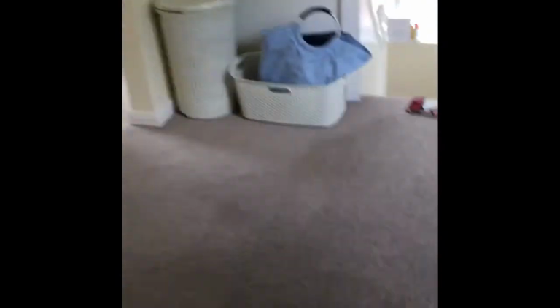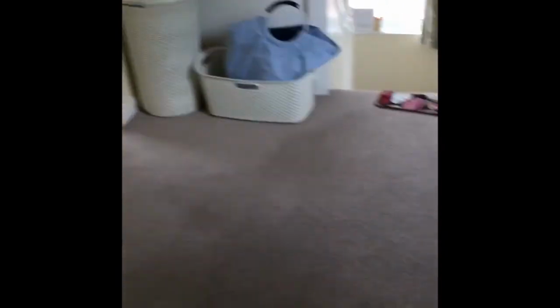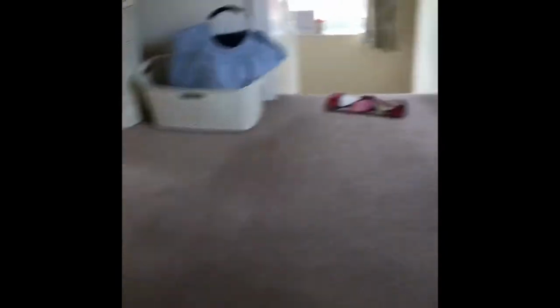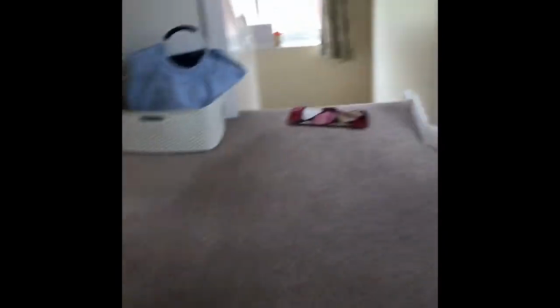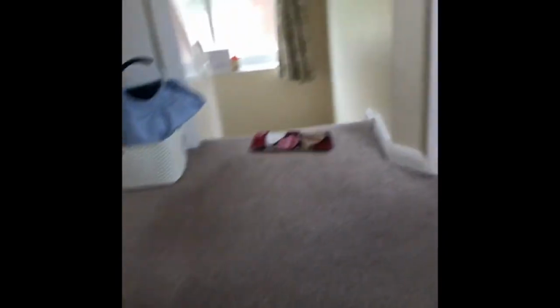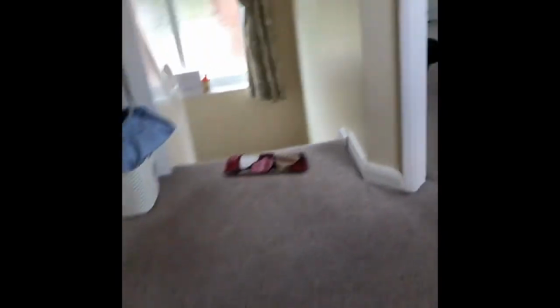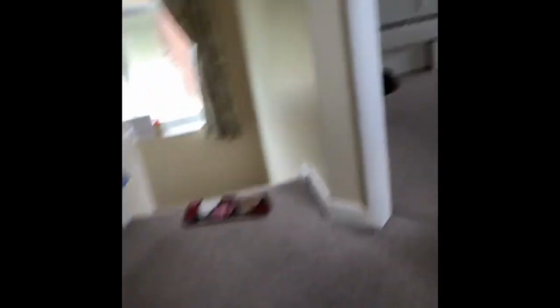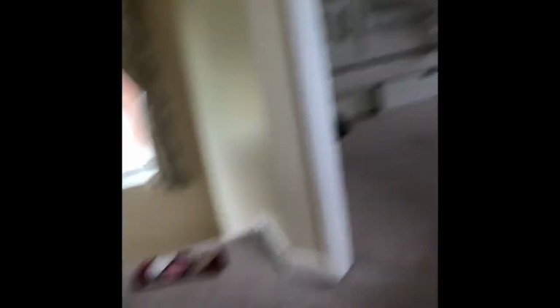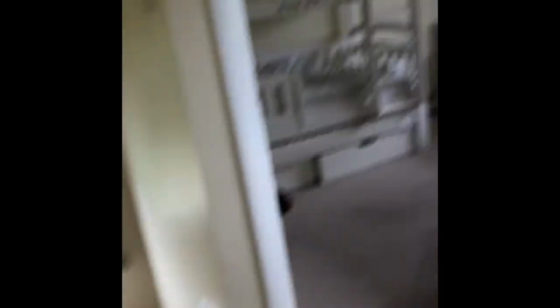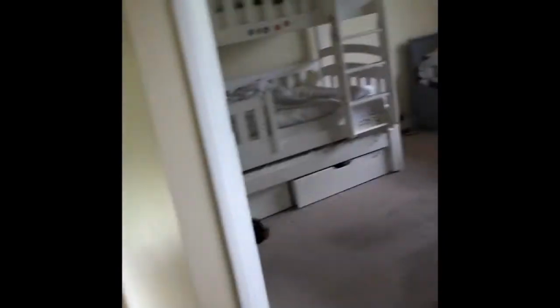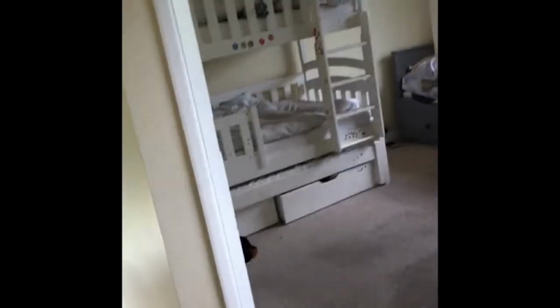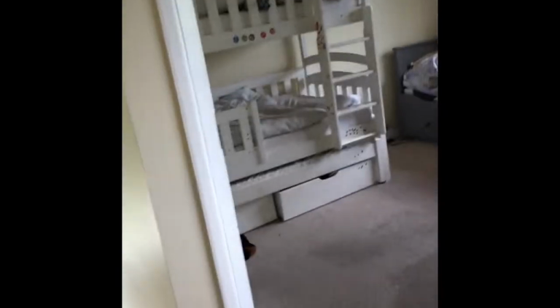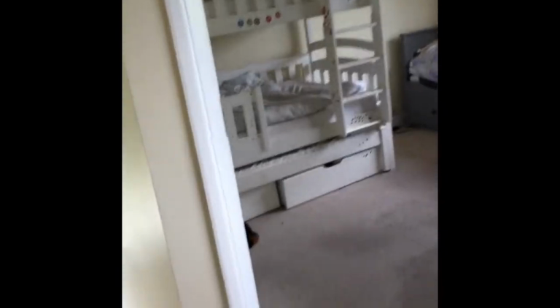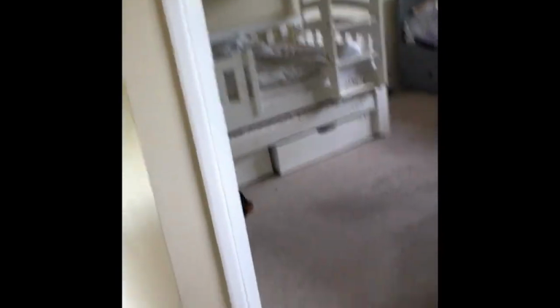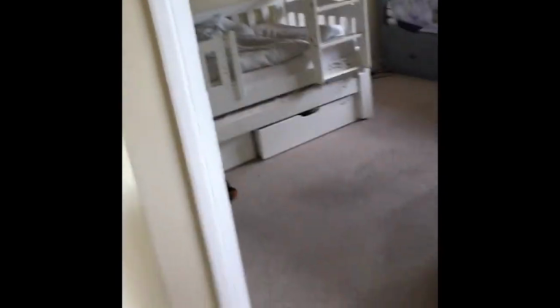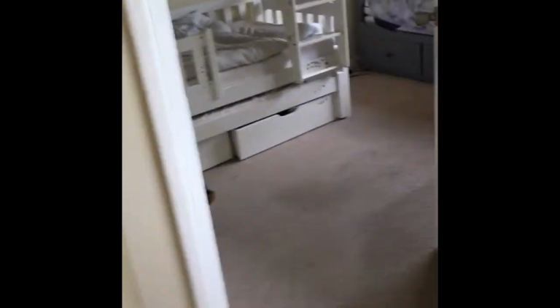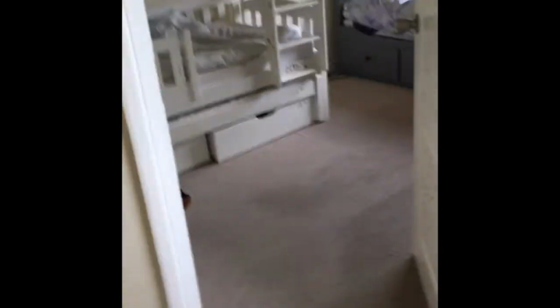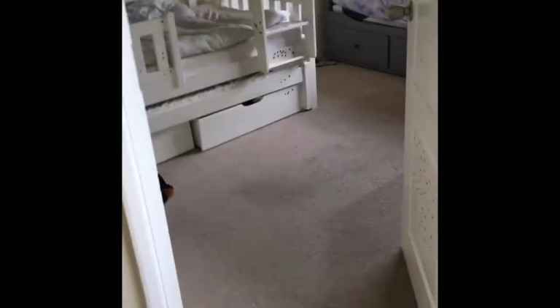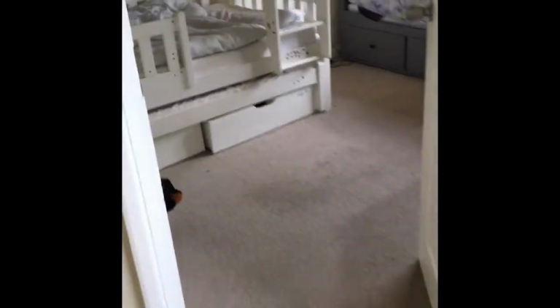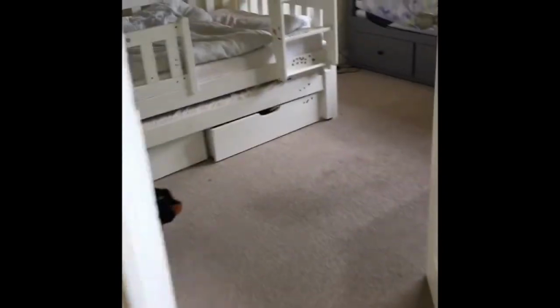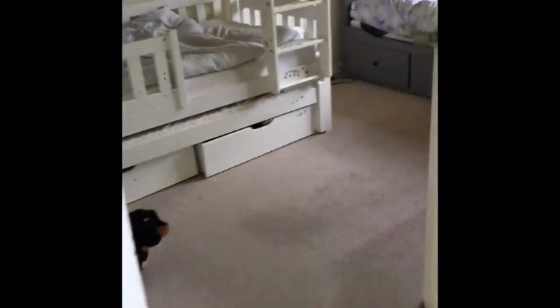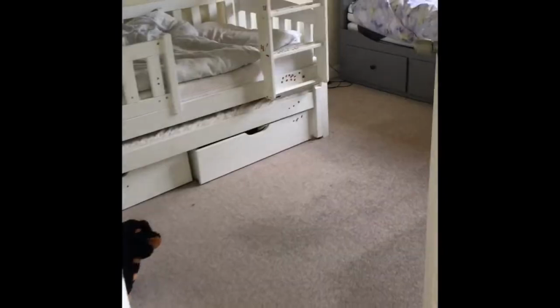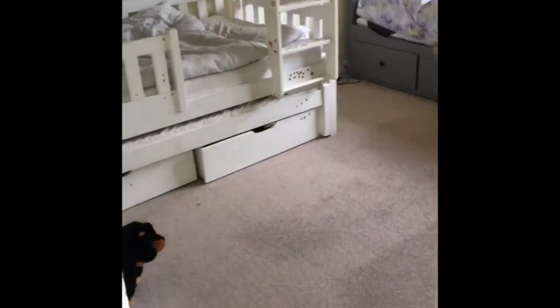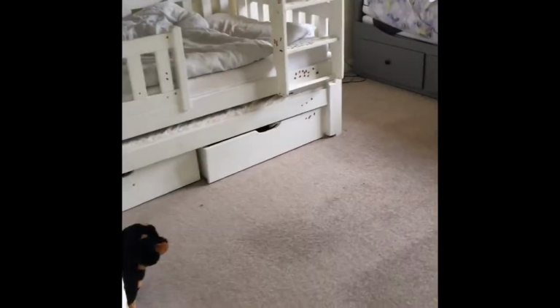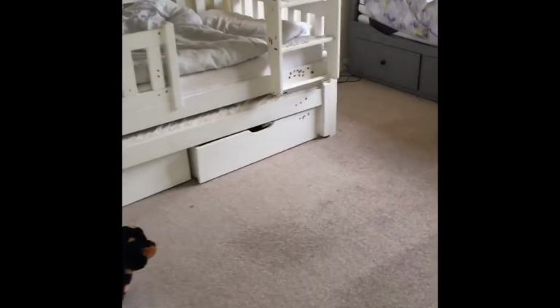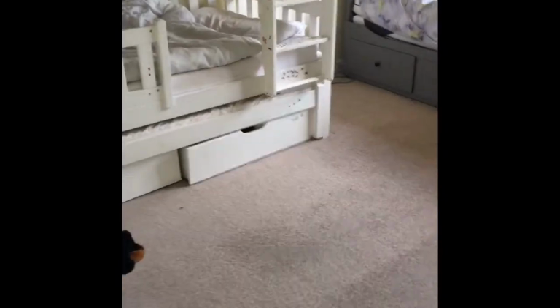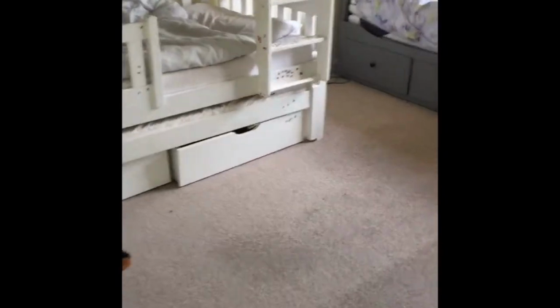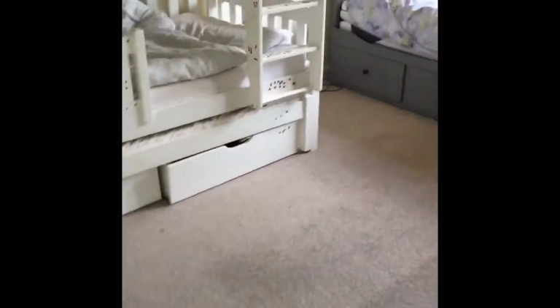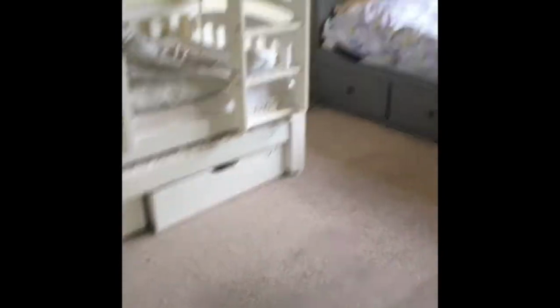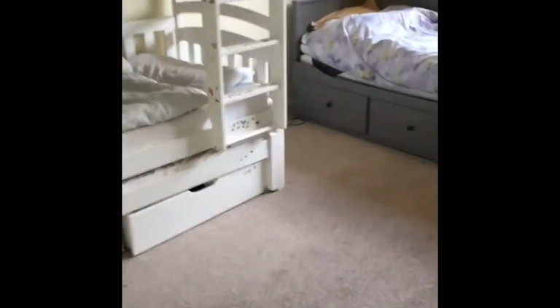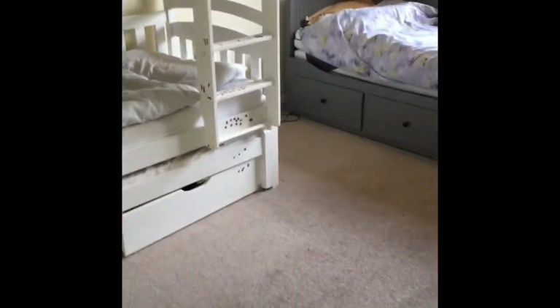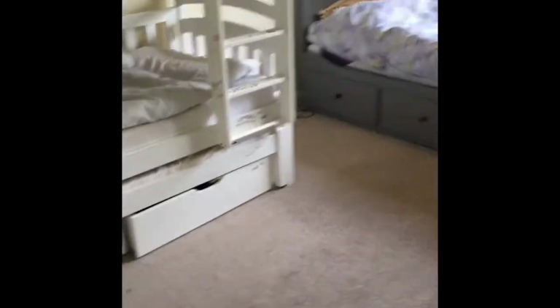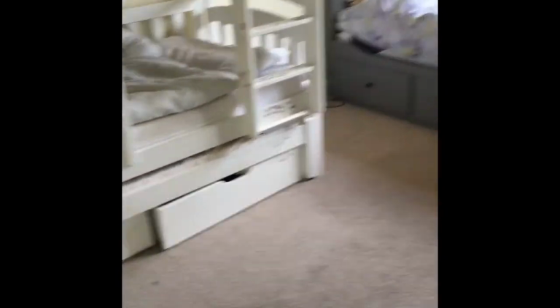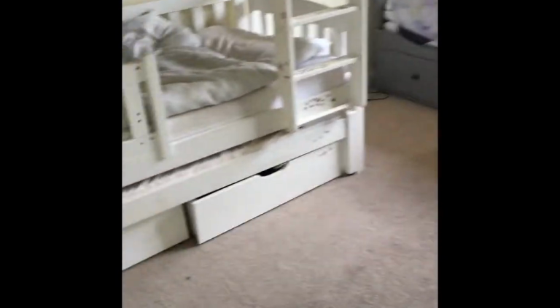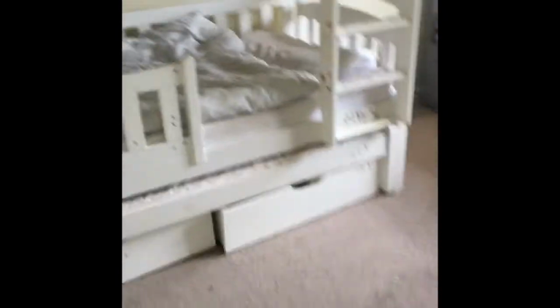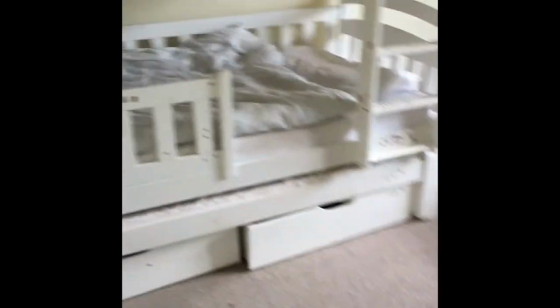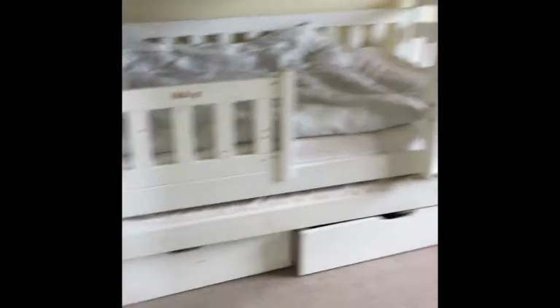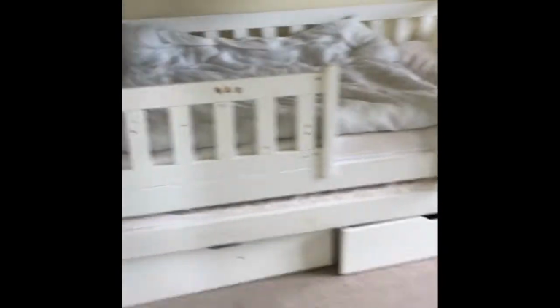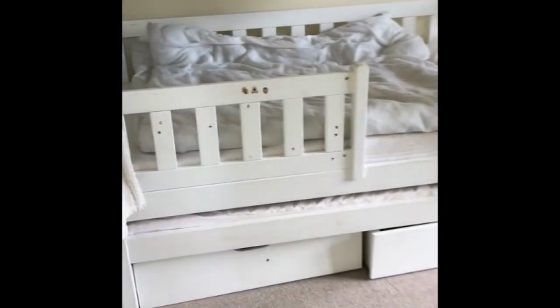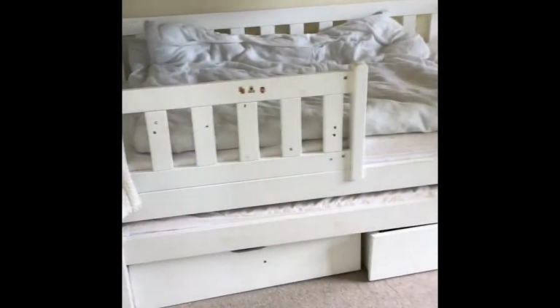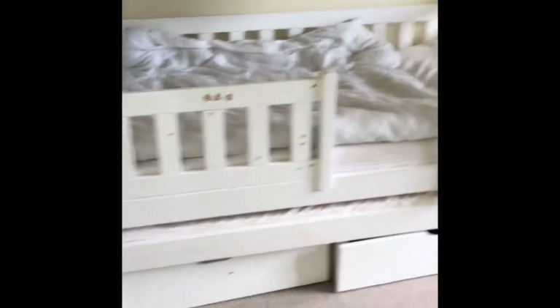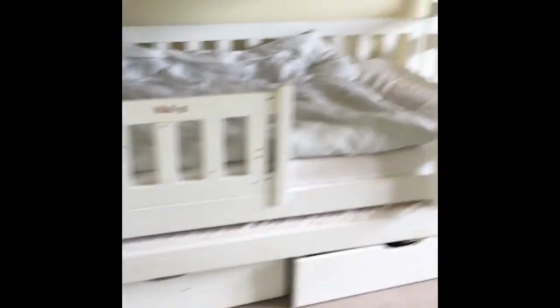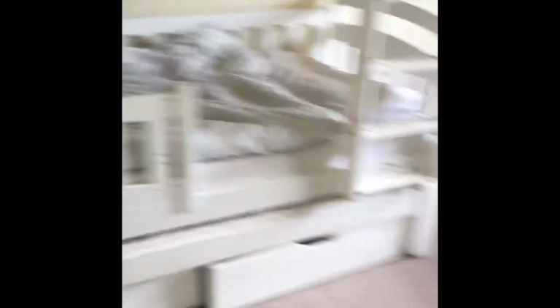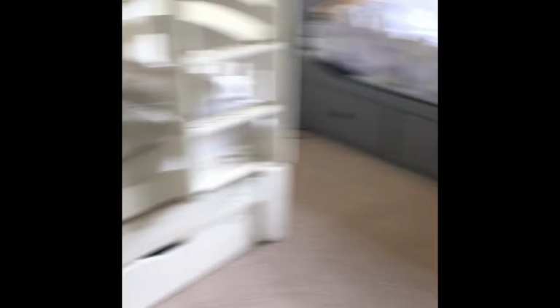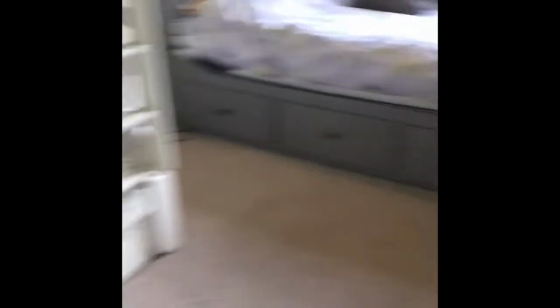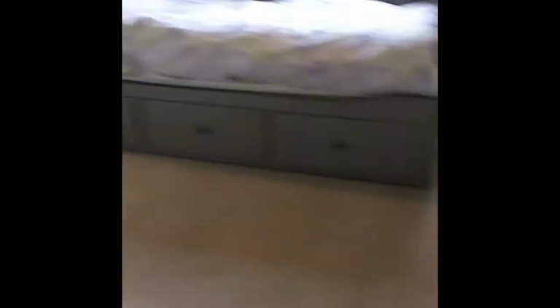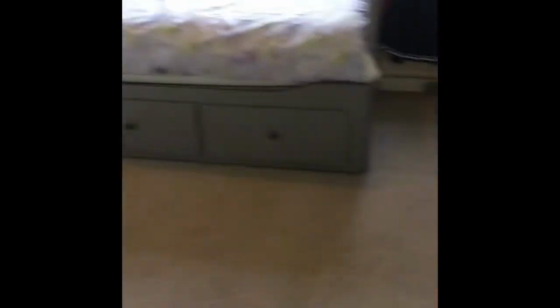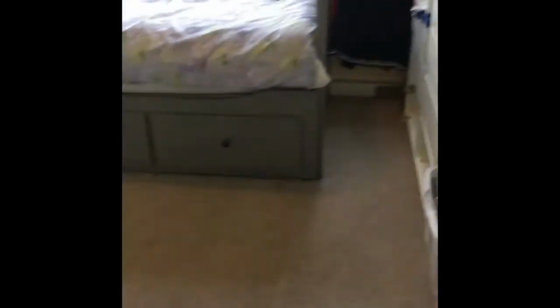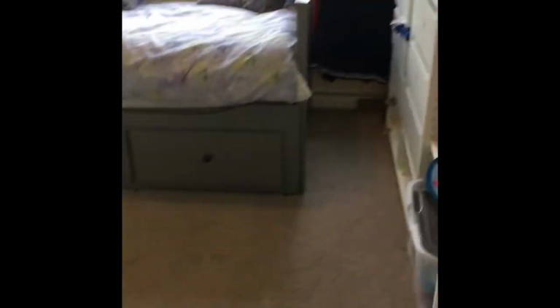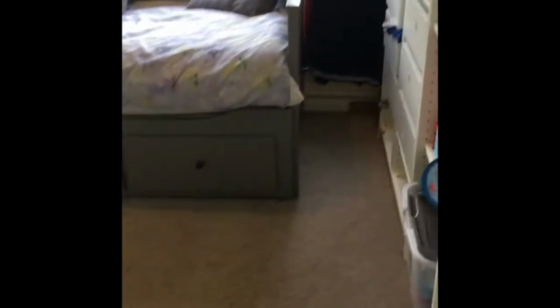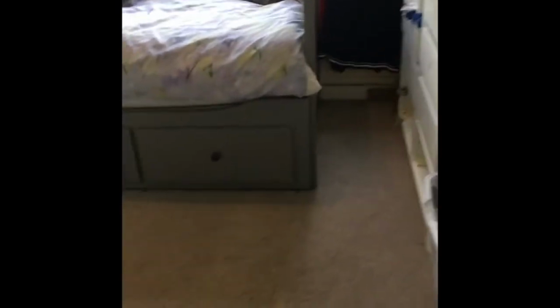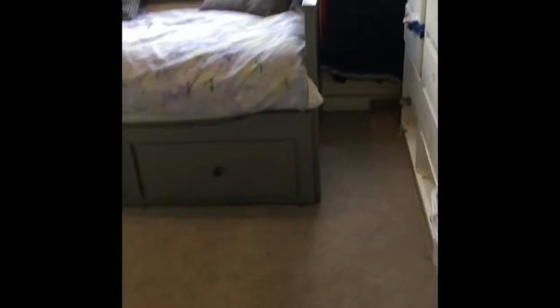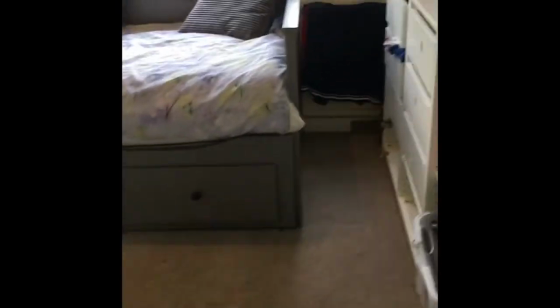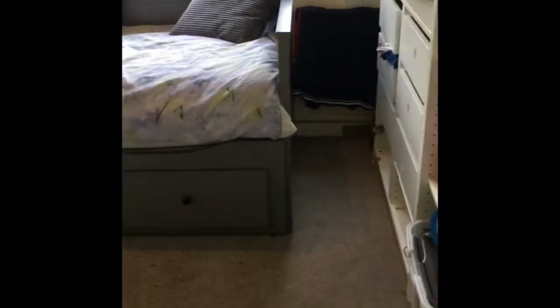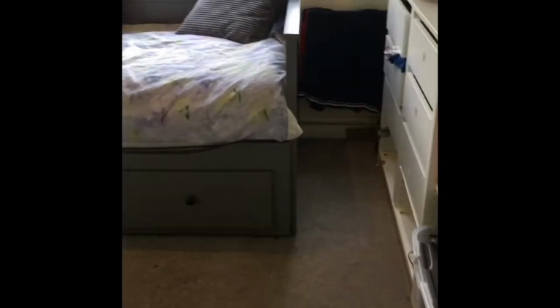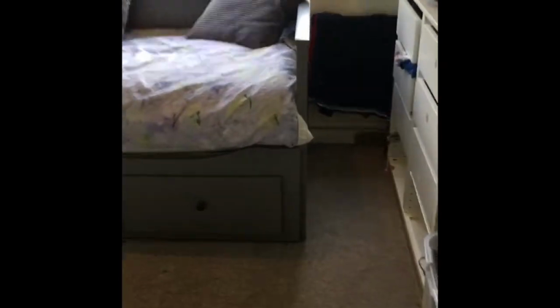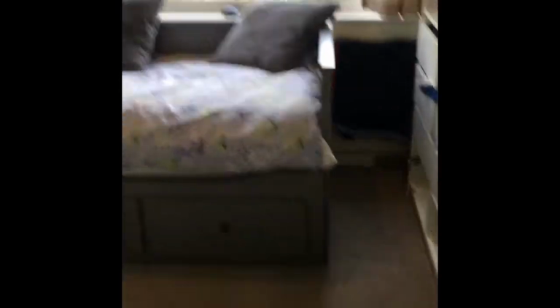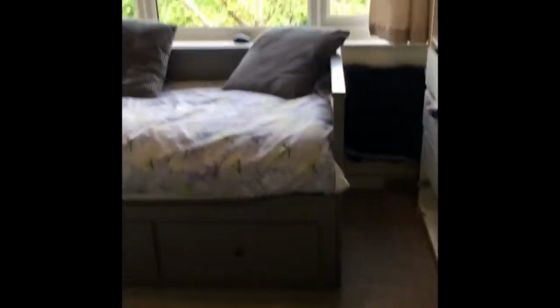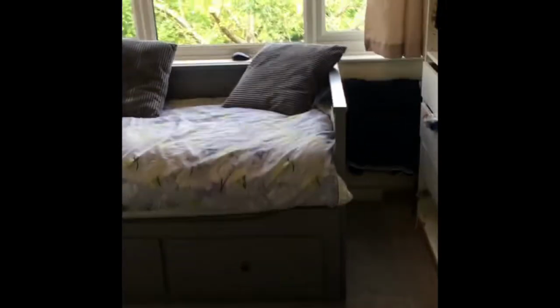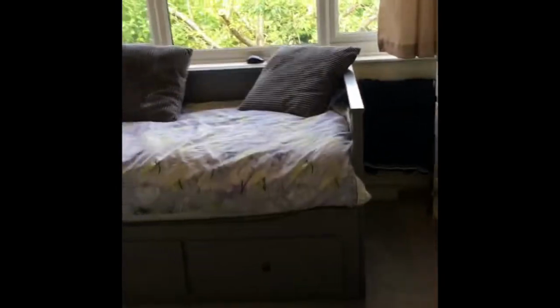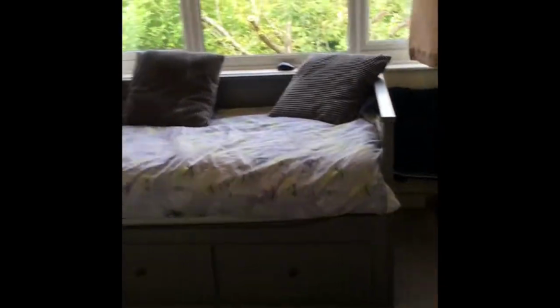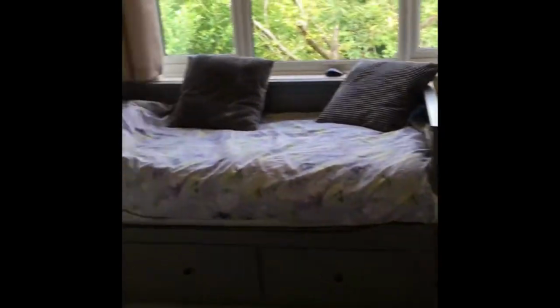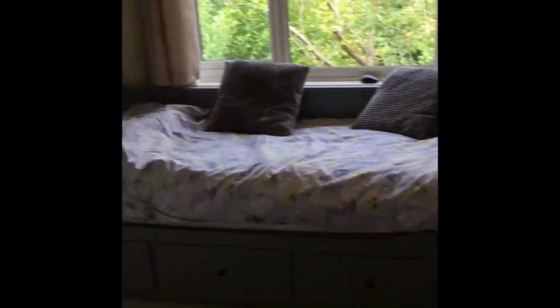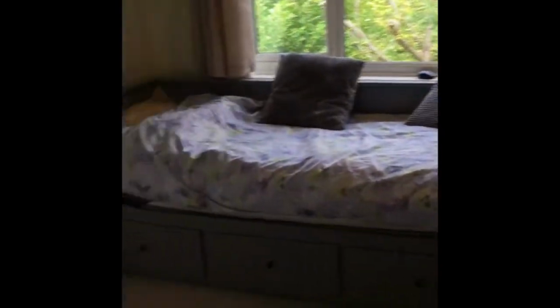And then you have another good size double here. As you can see it's currently got two beds in it, so plenty of room.